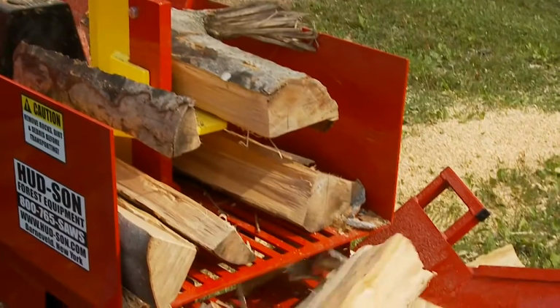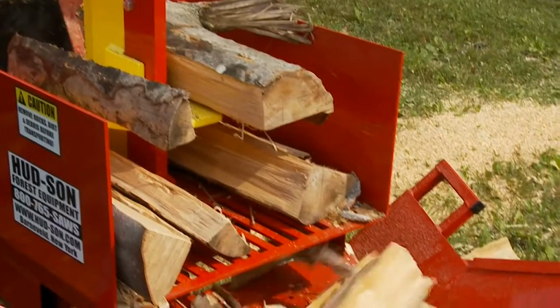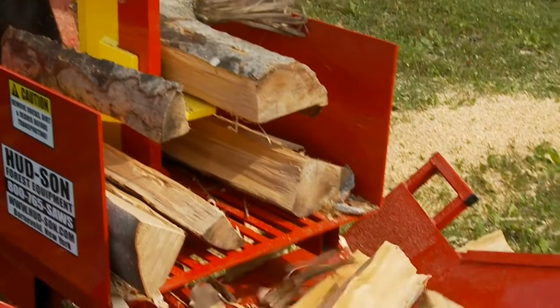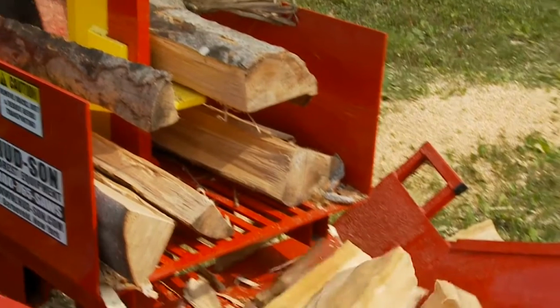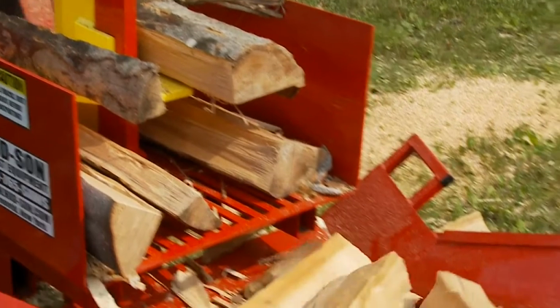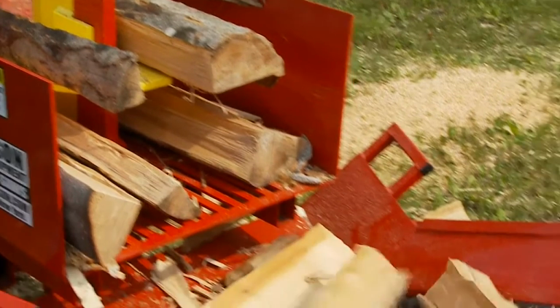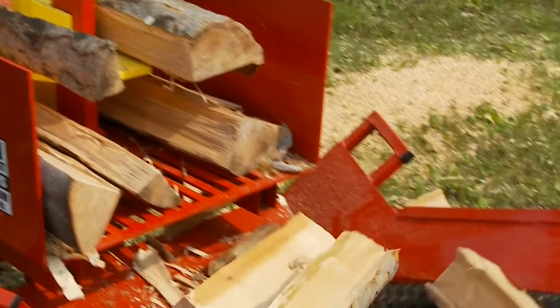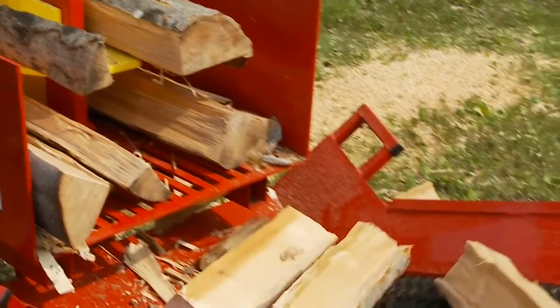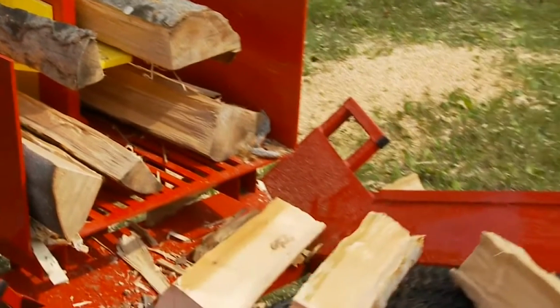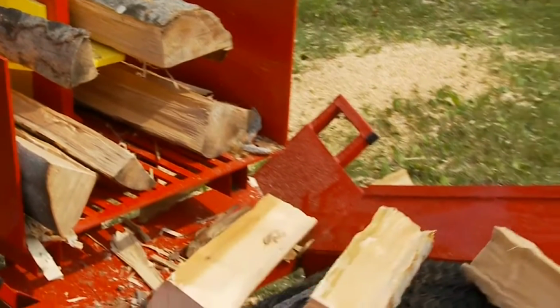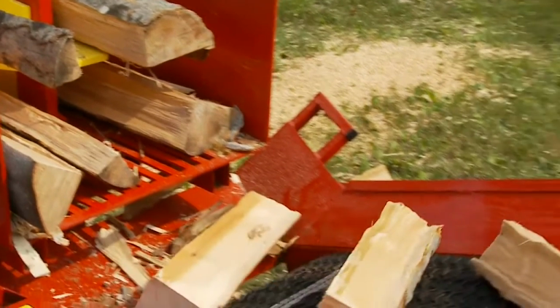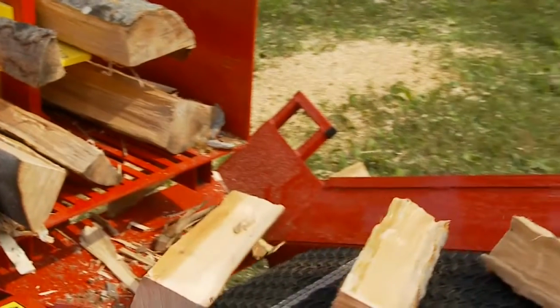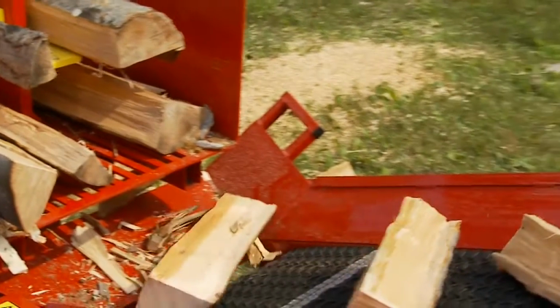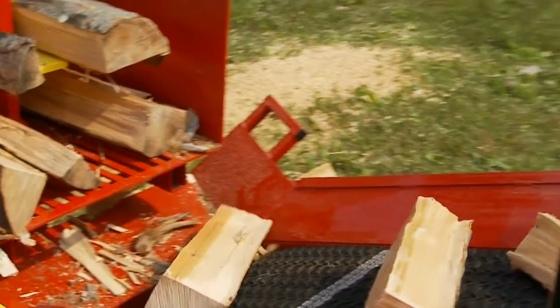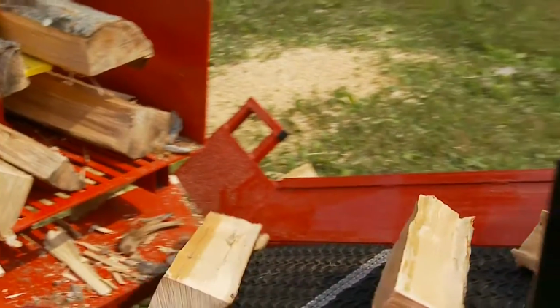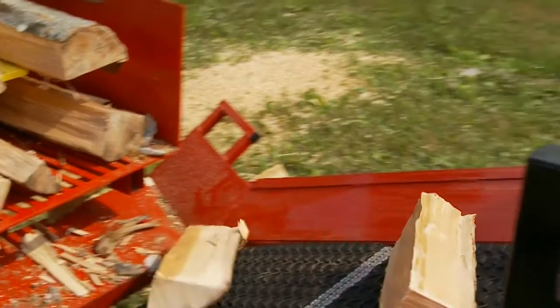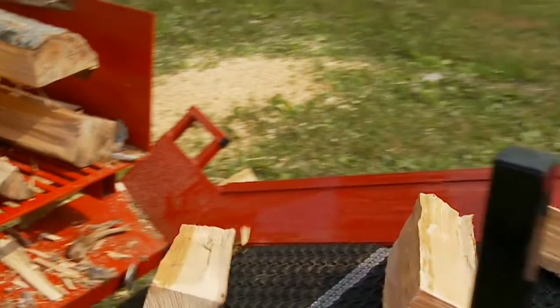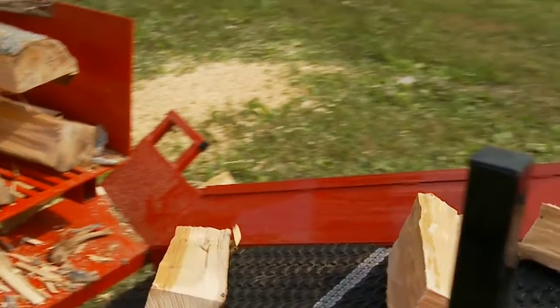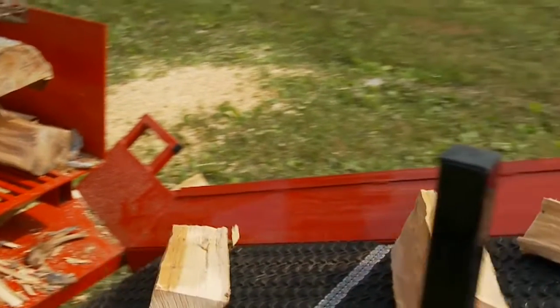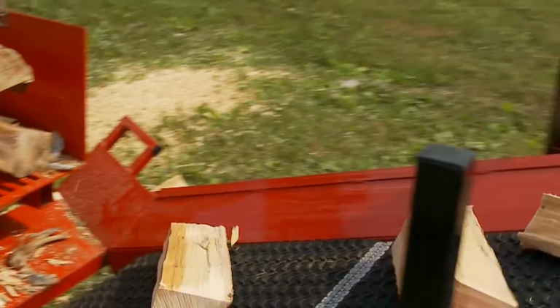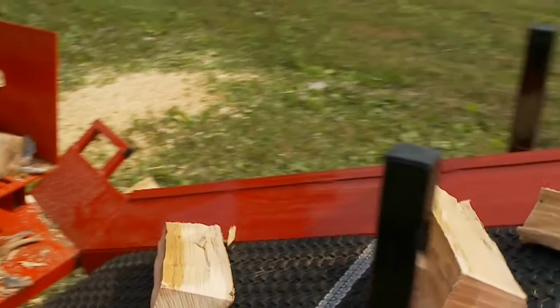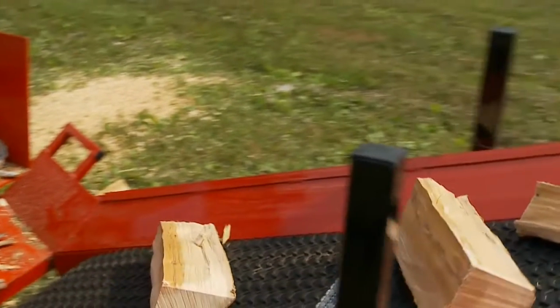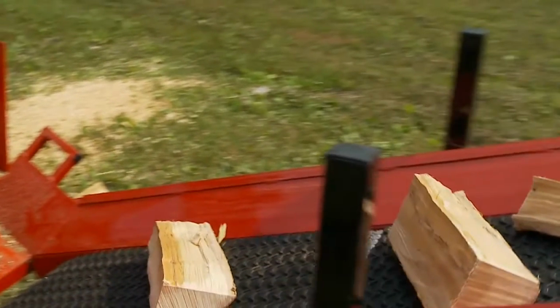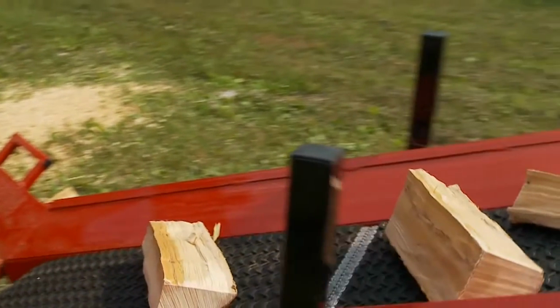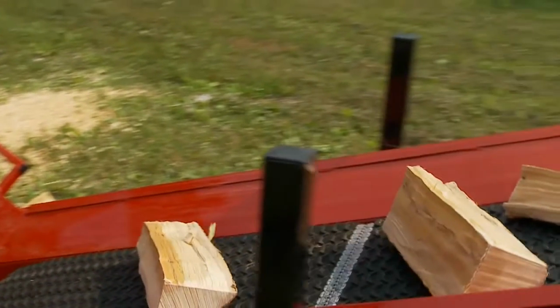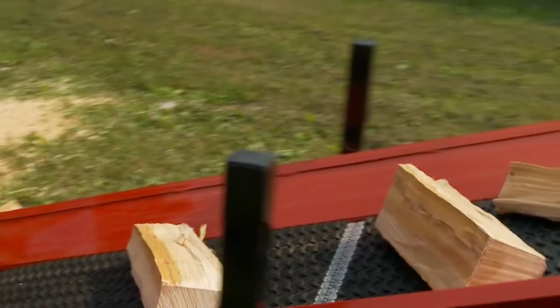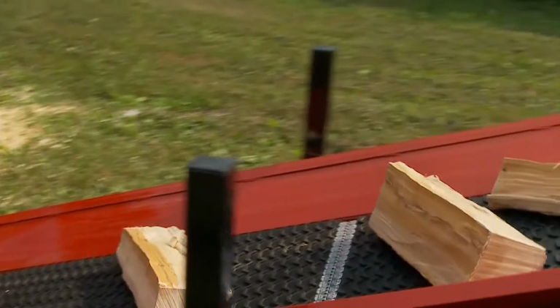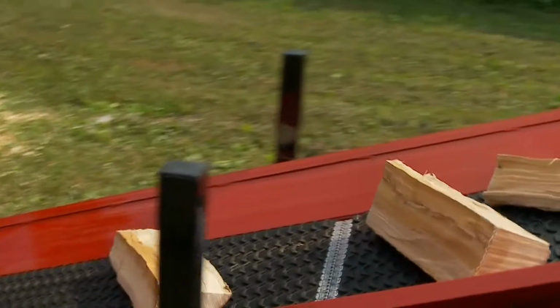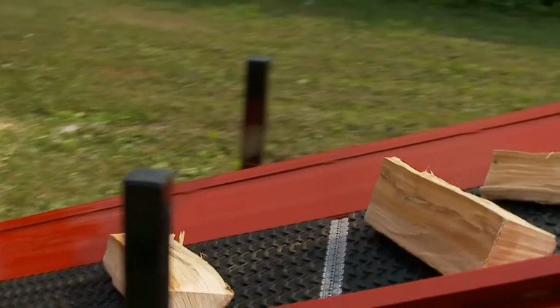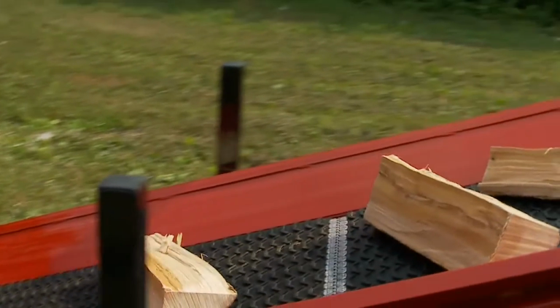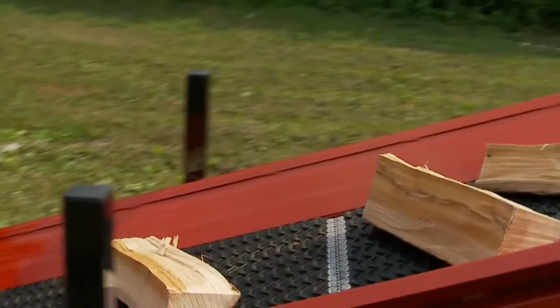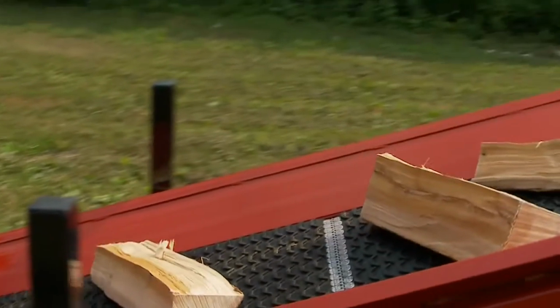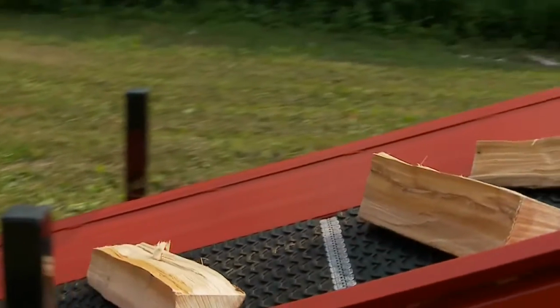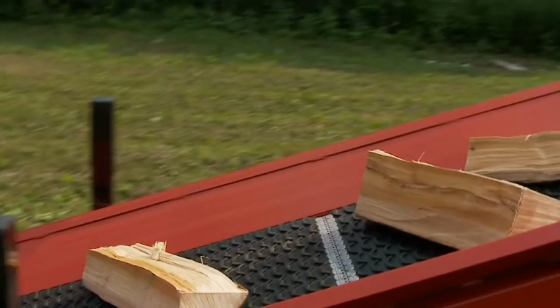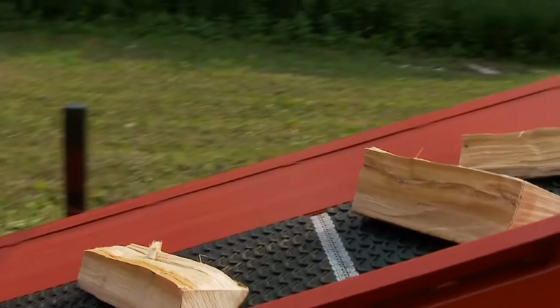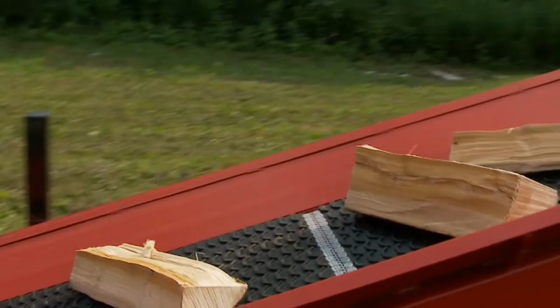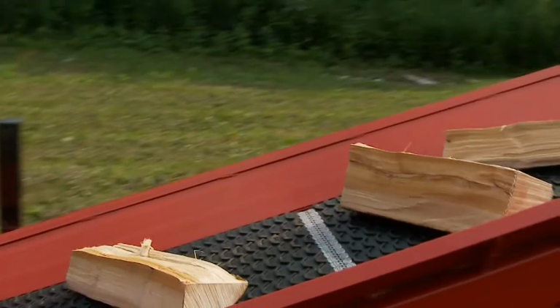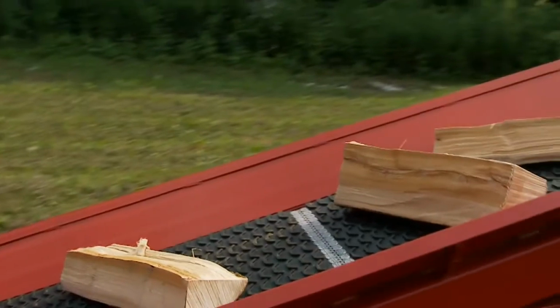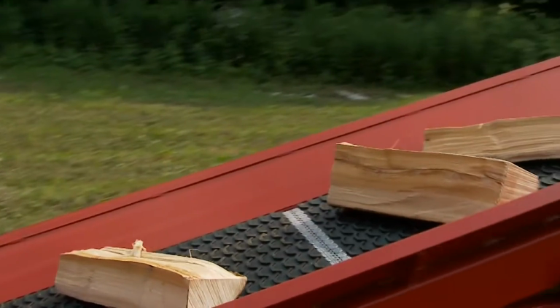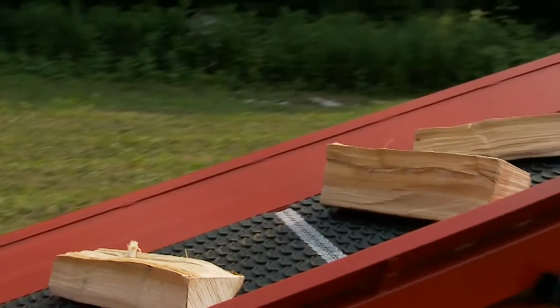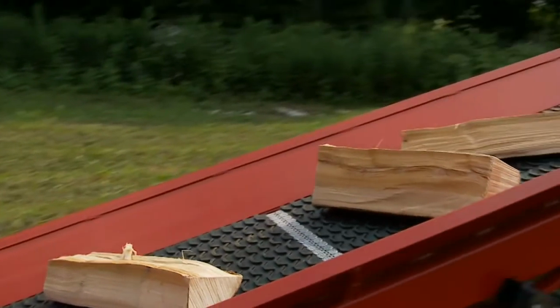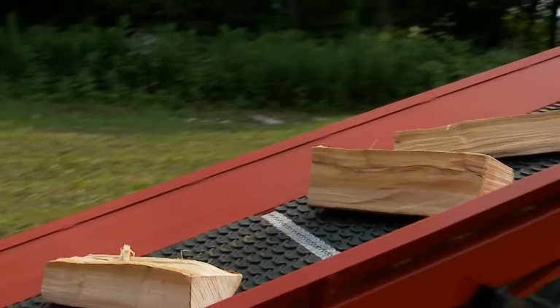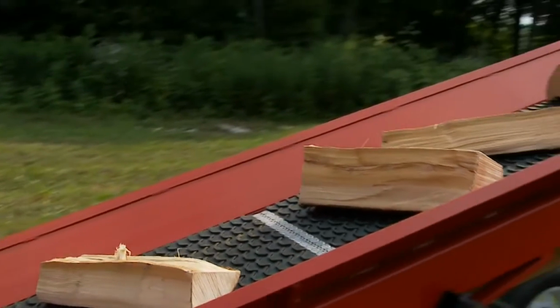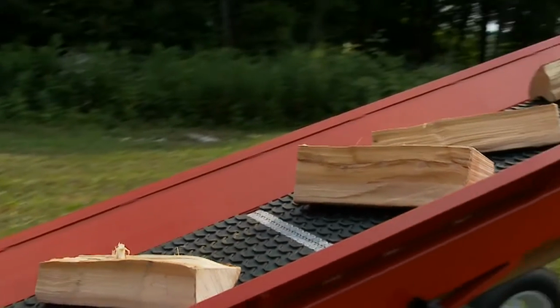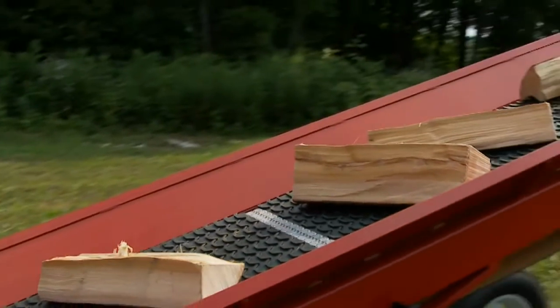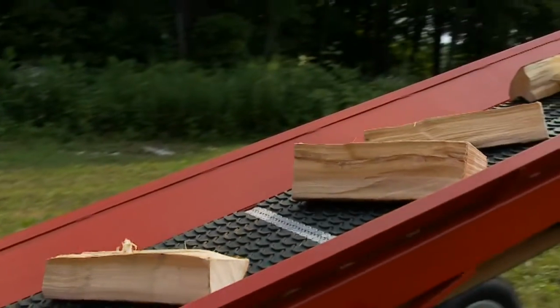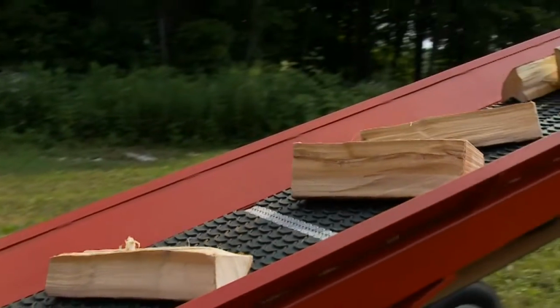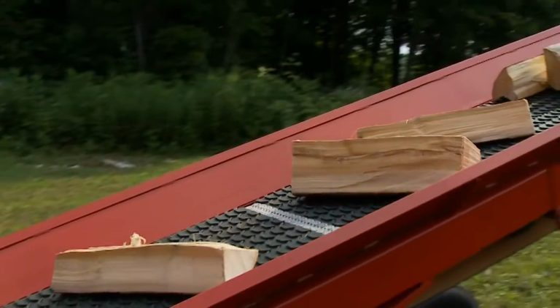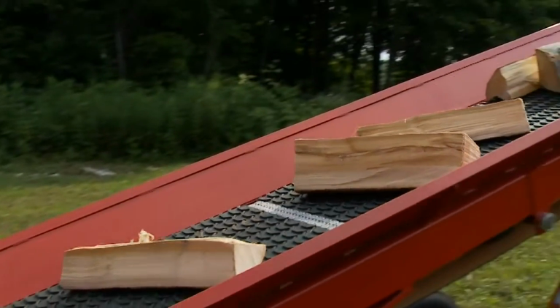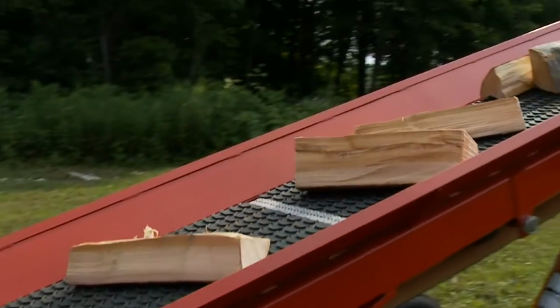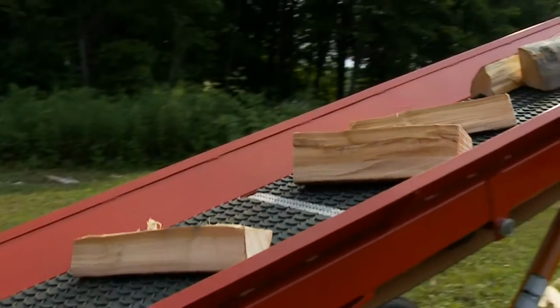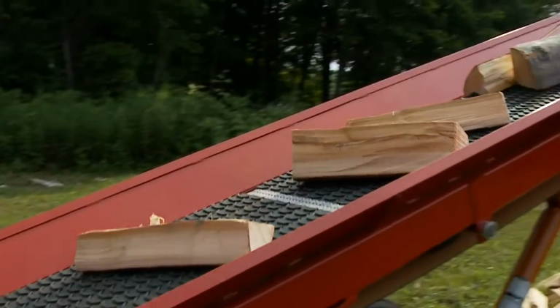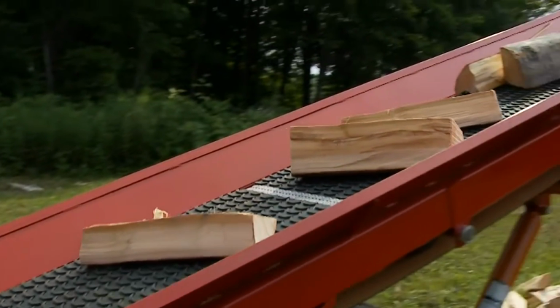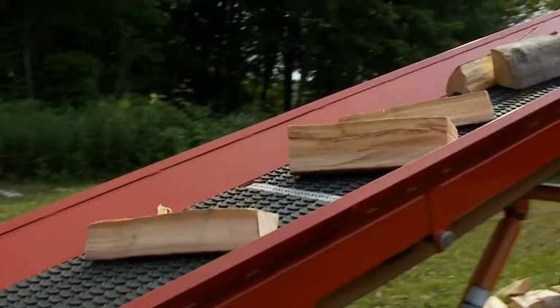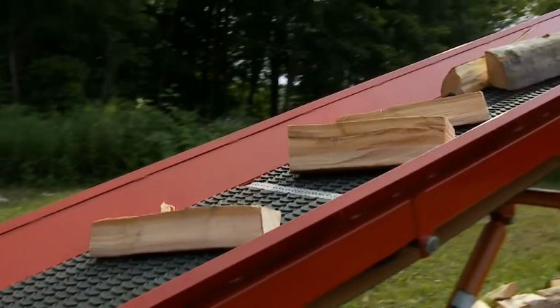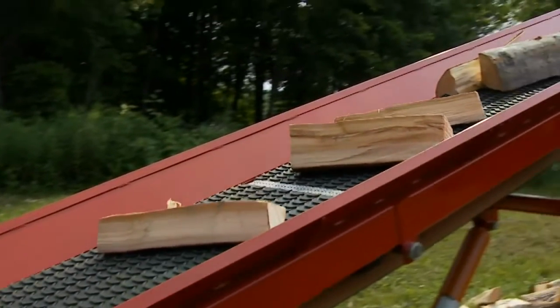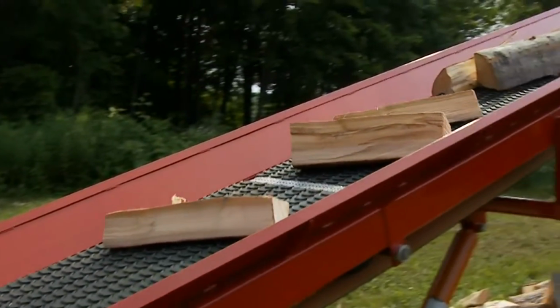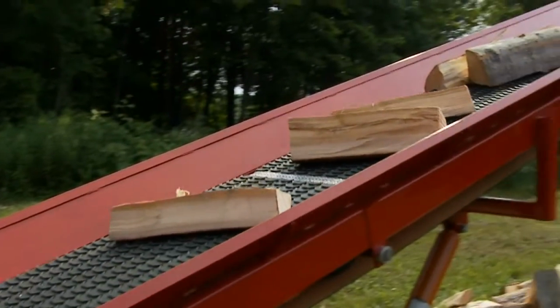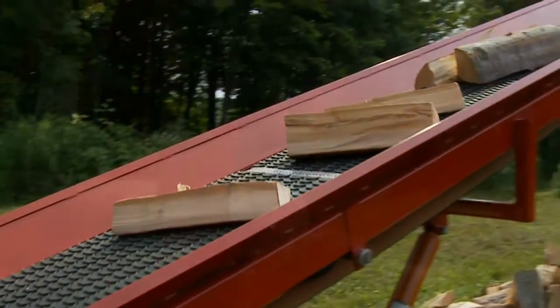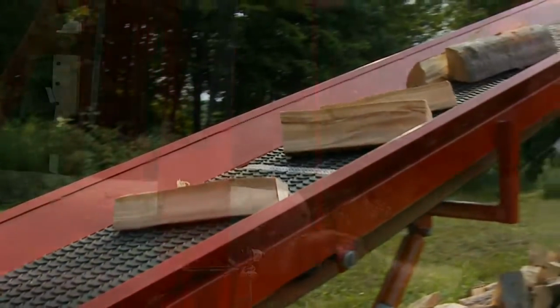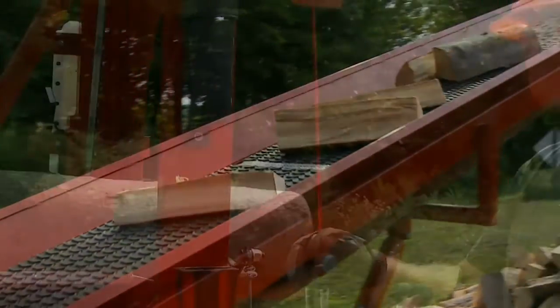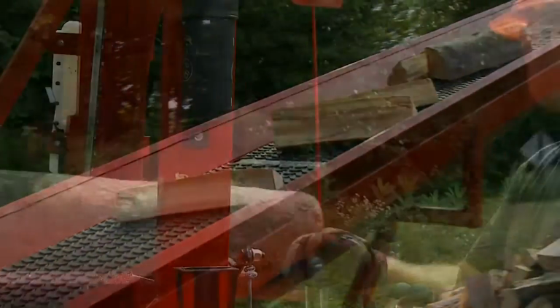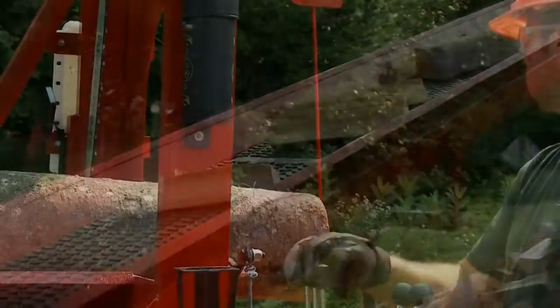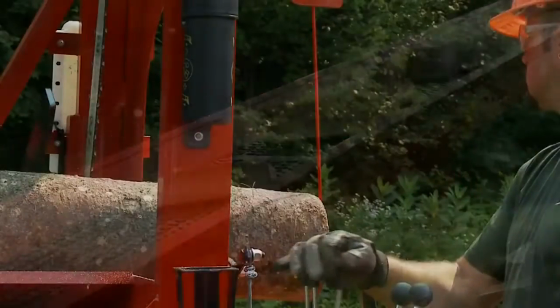One of the things that works well with all of our processors are our different types of conveyors. We have all sizes from 12 foot up to 32 foot.